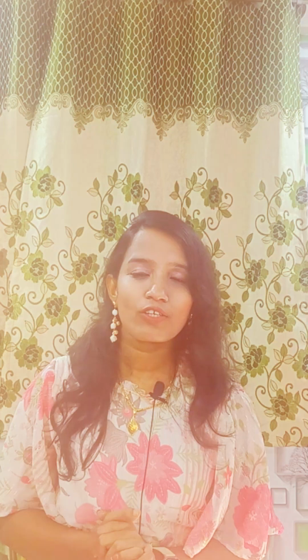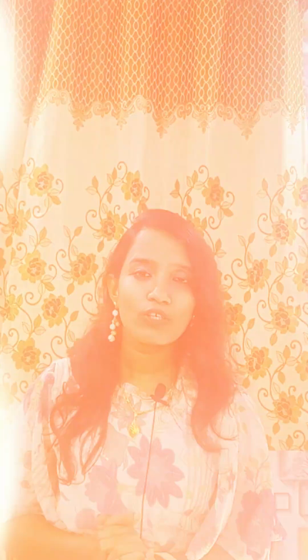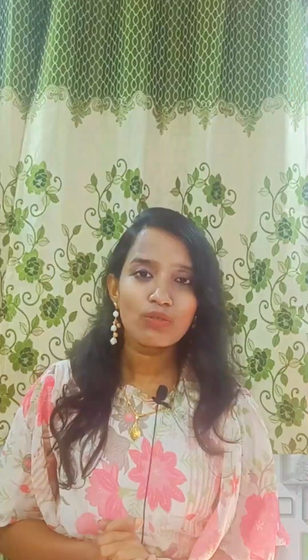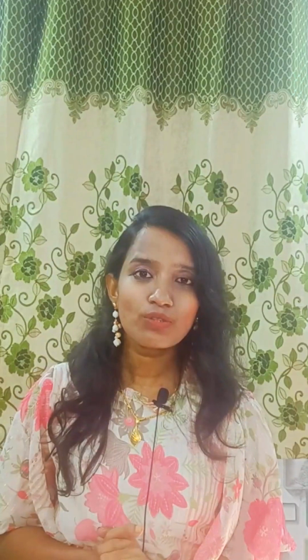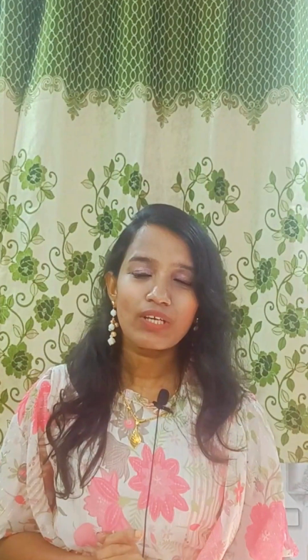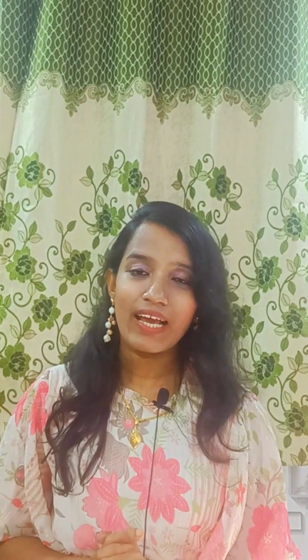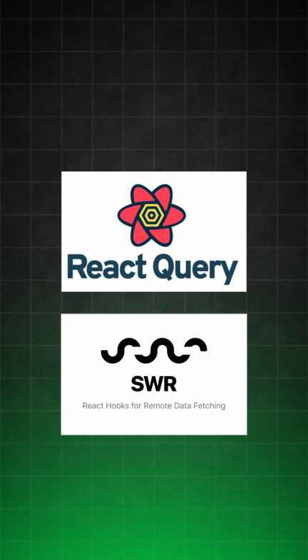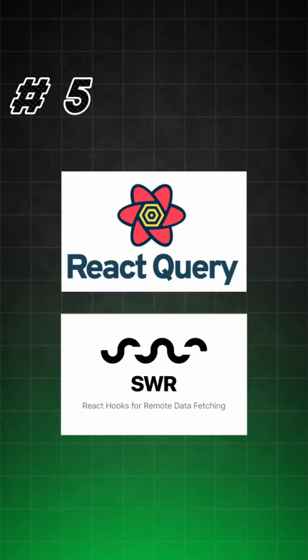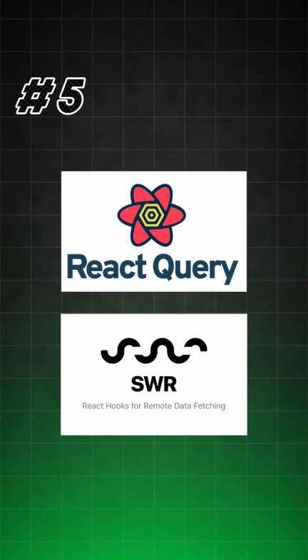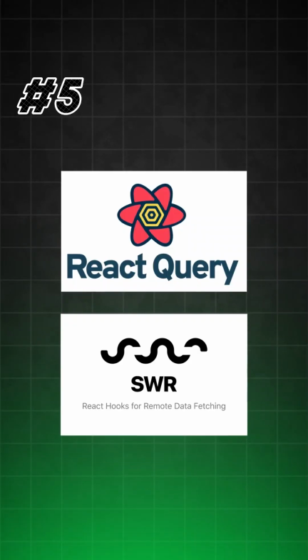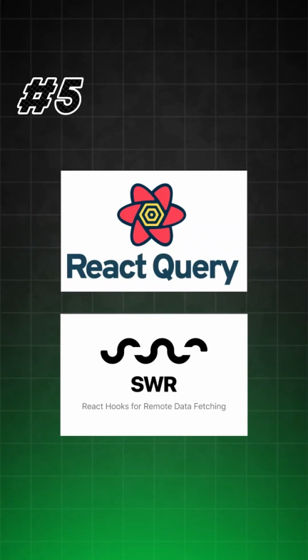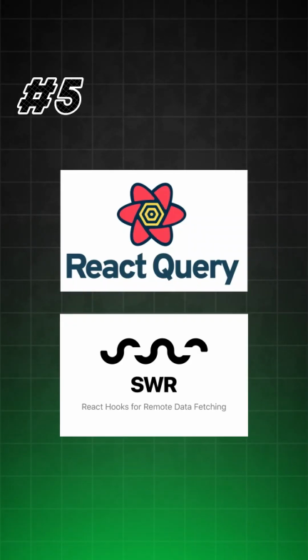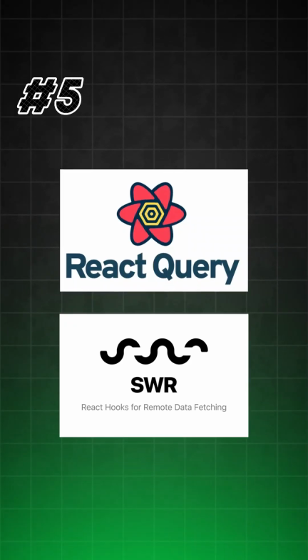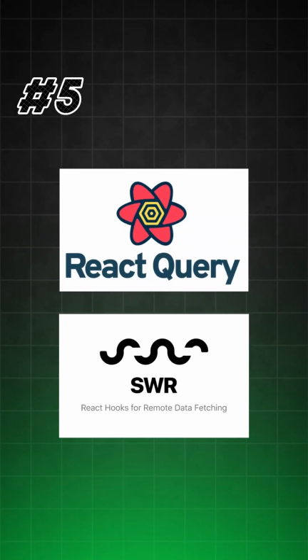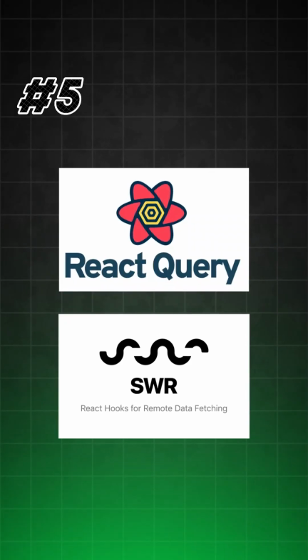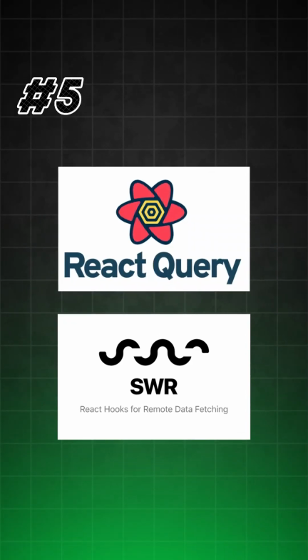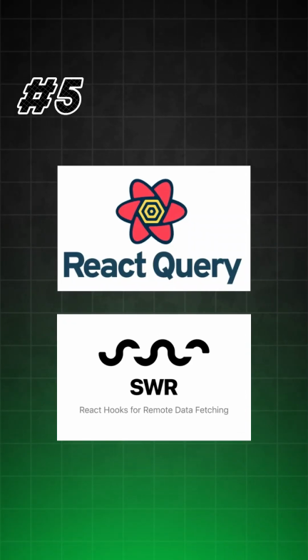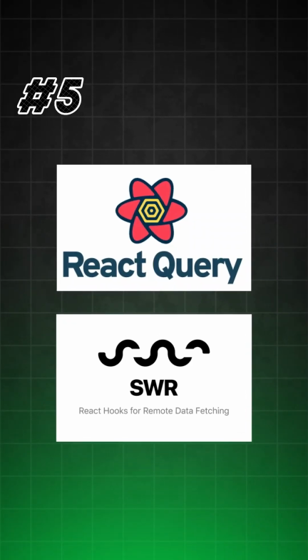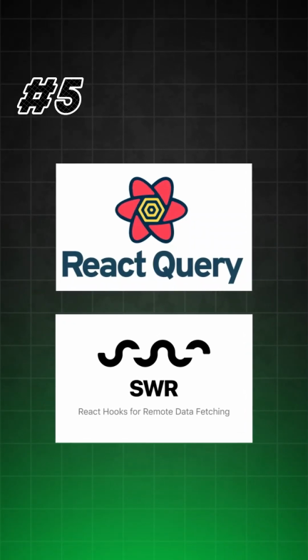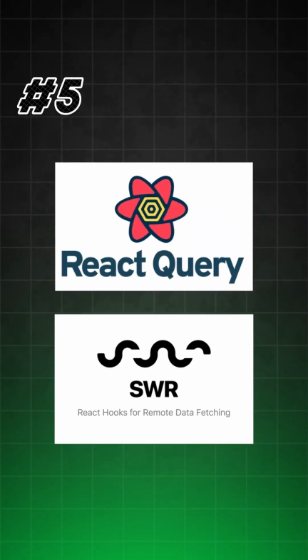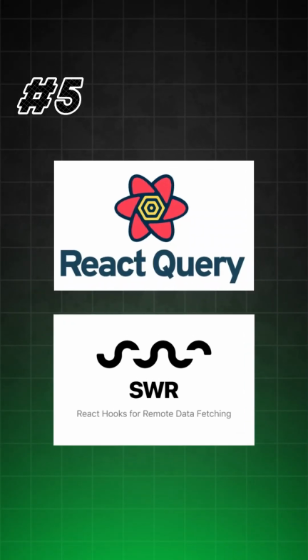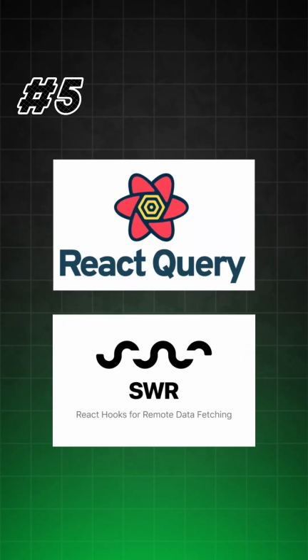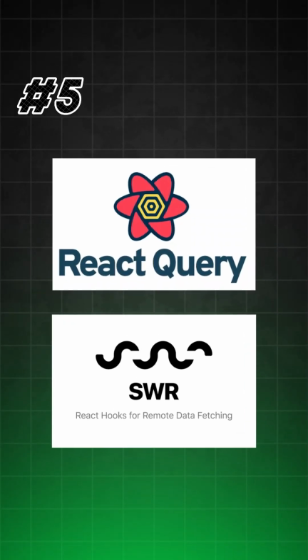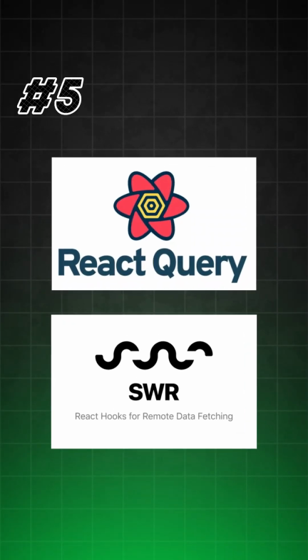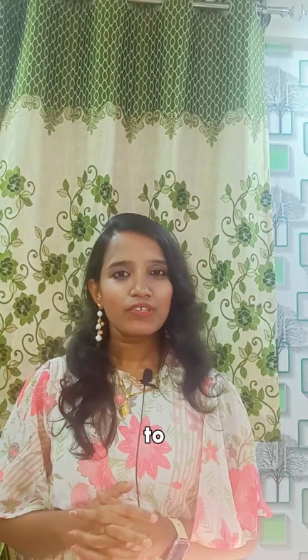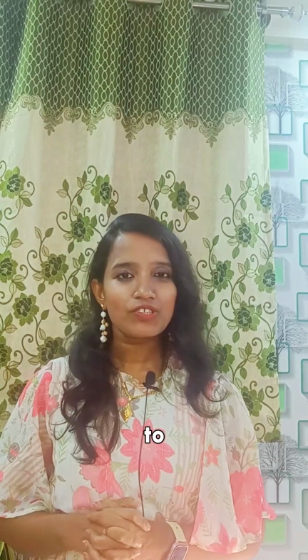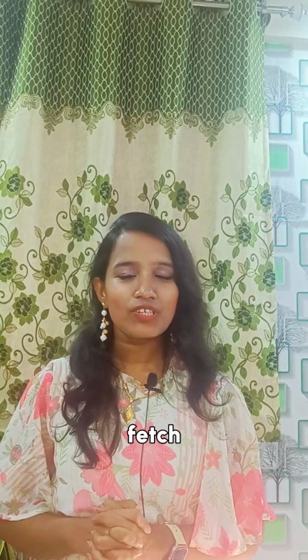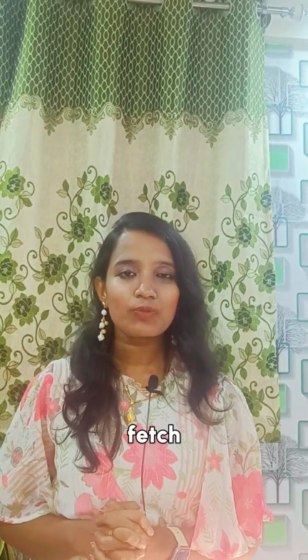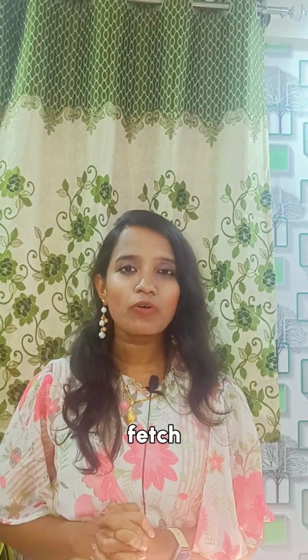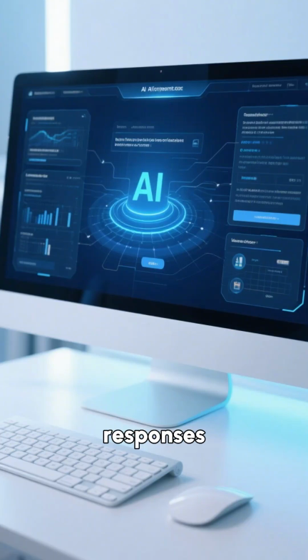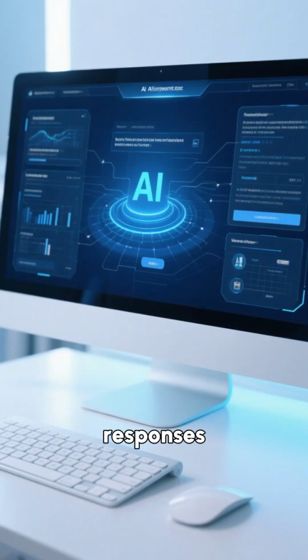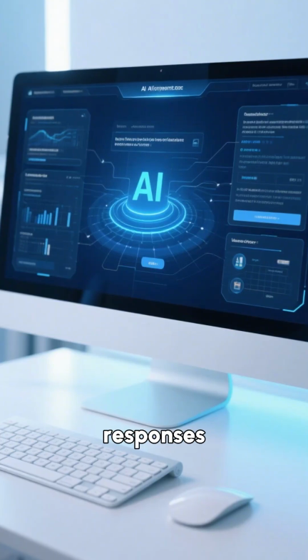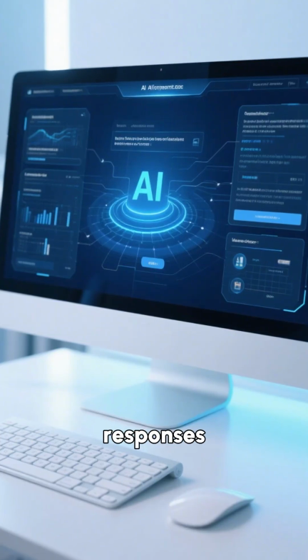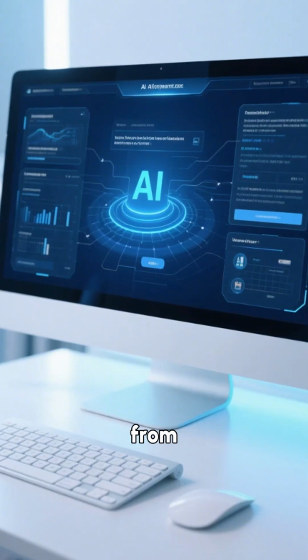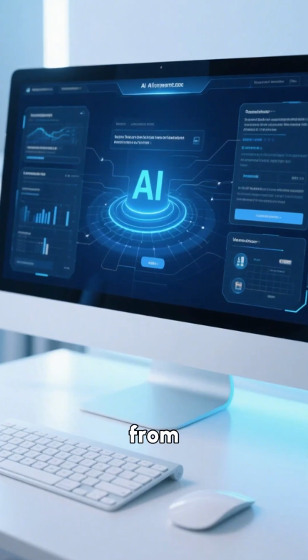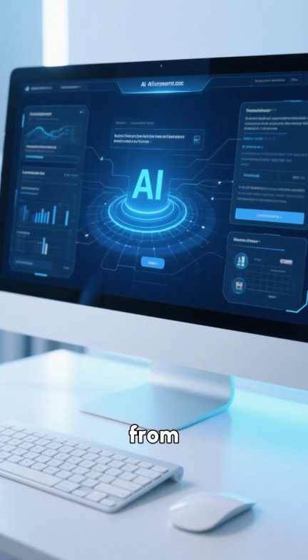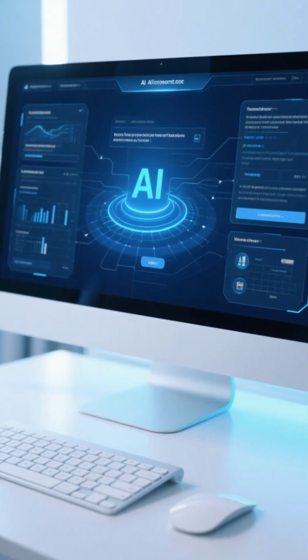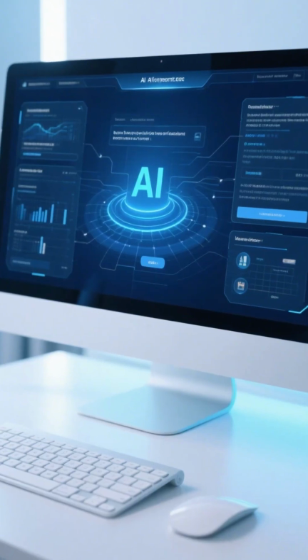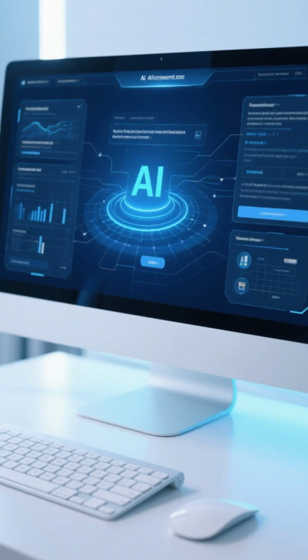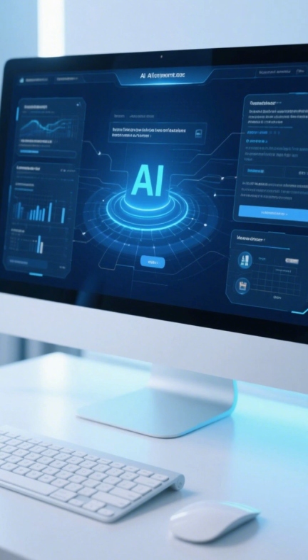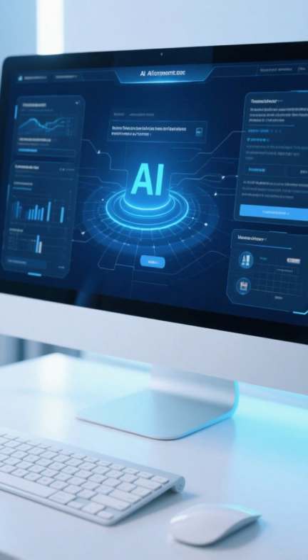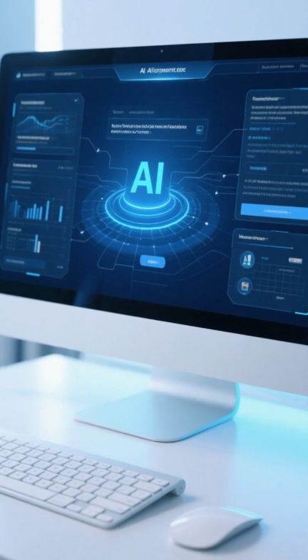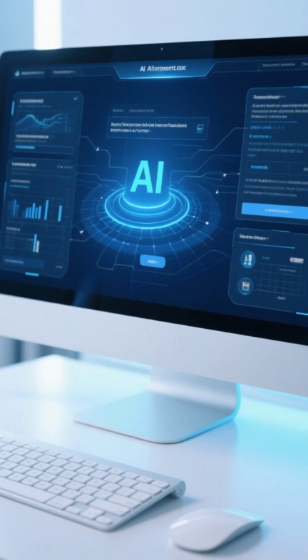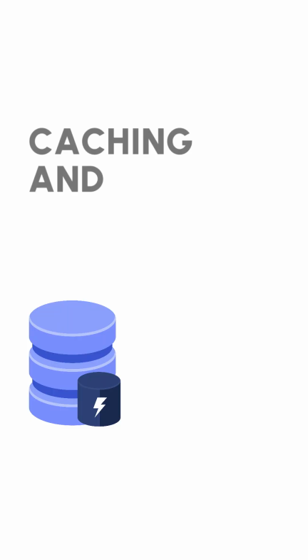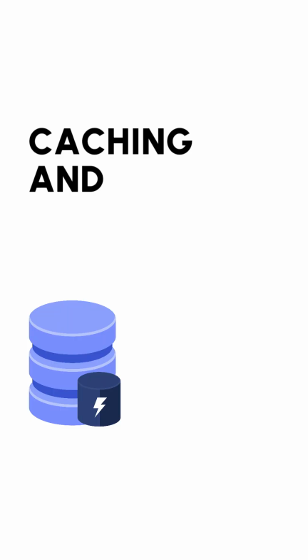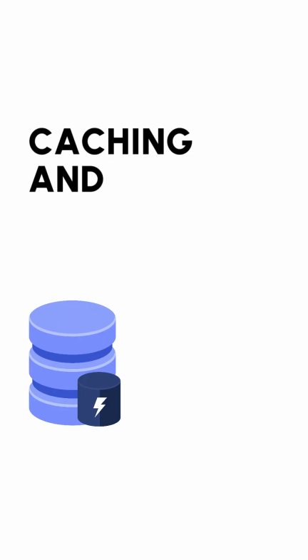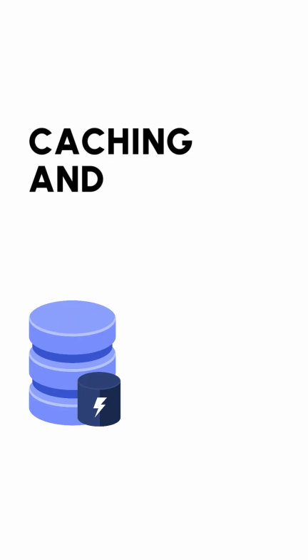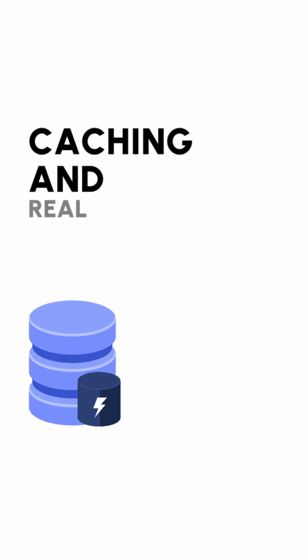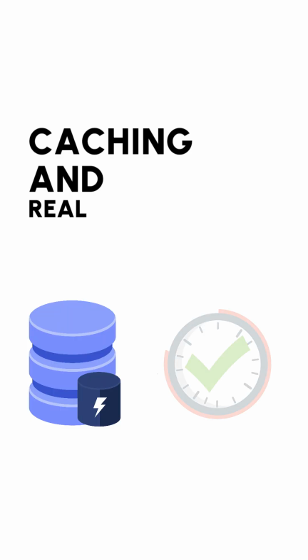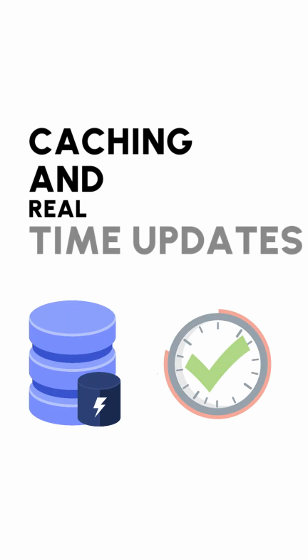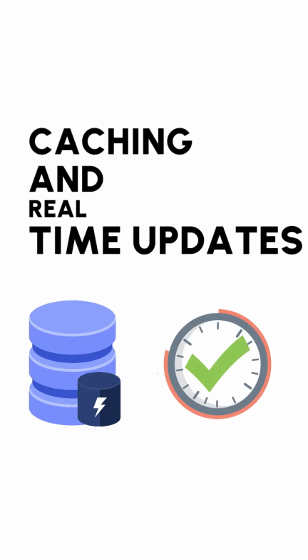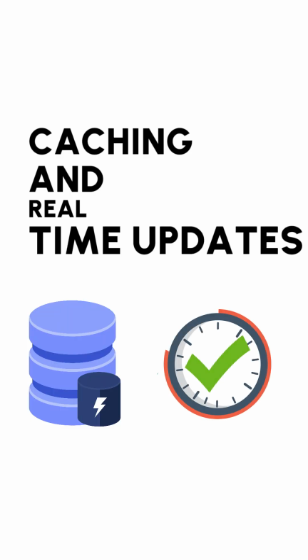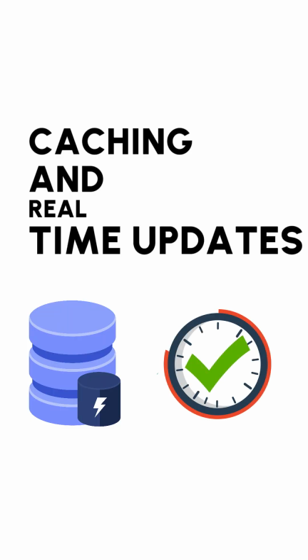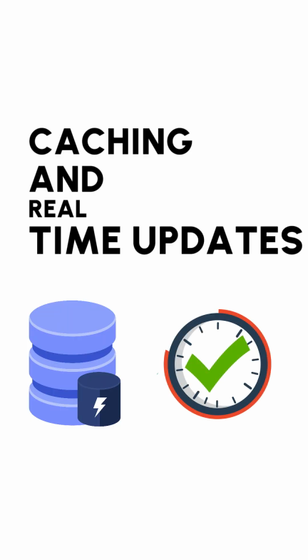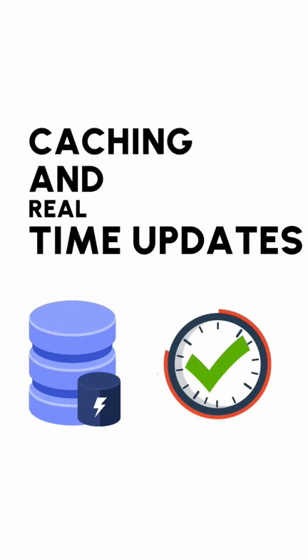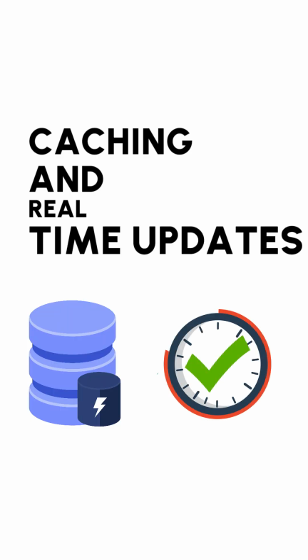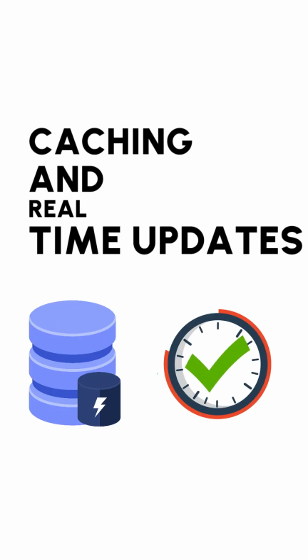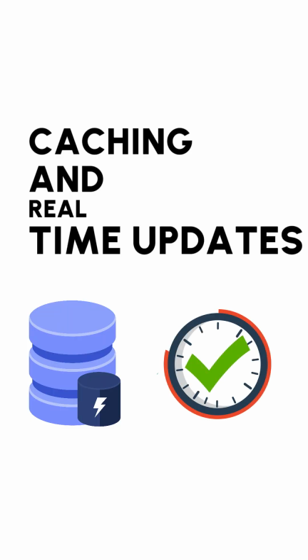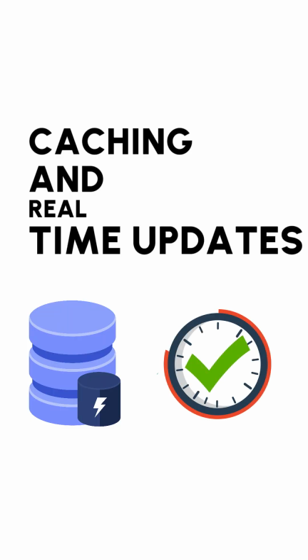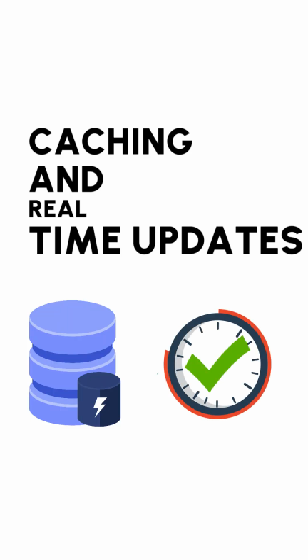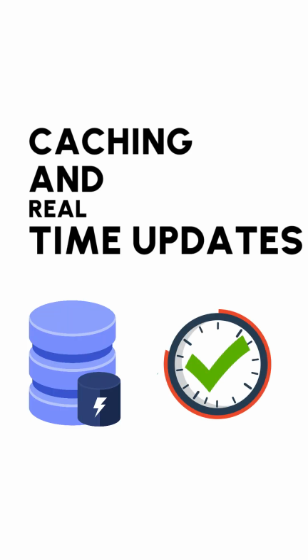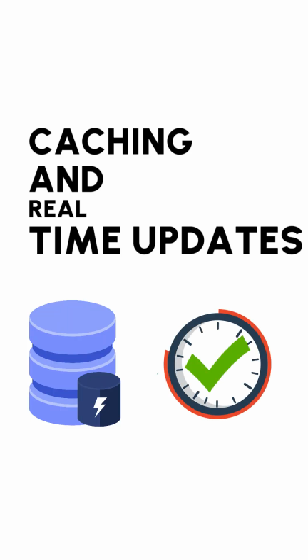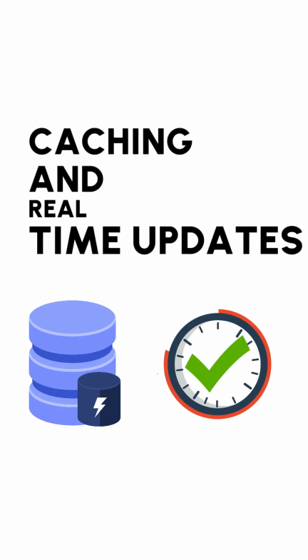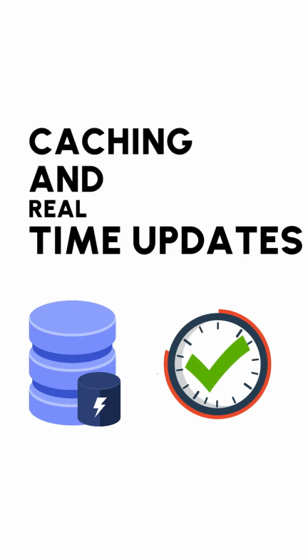Use SWR and React Query to fetch responses from AI. They also provide caching and real-time updates.